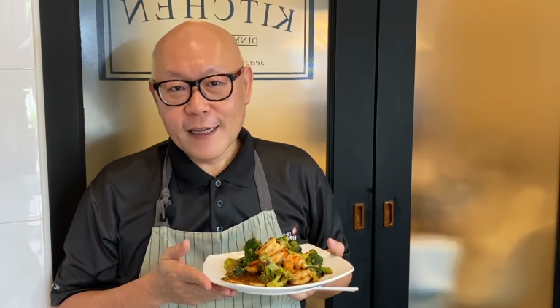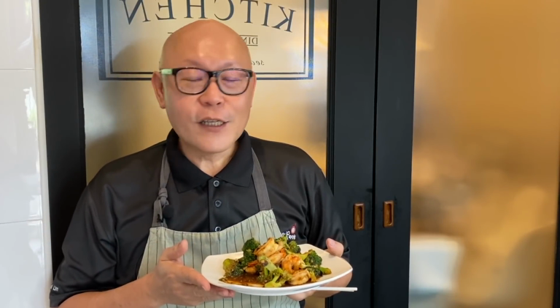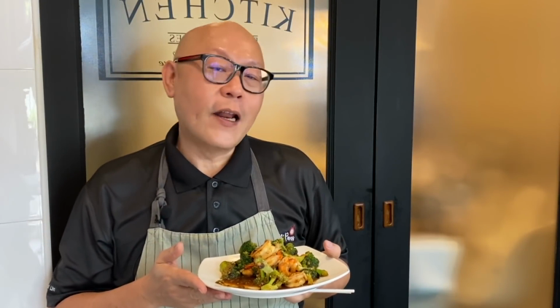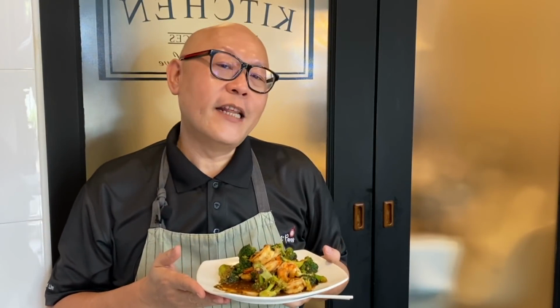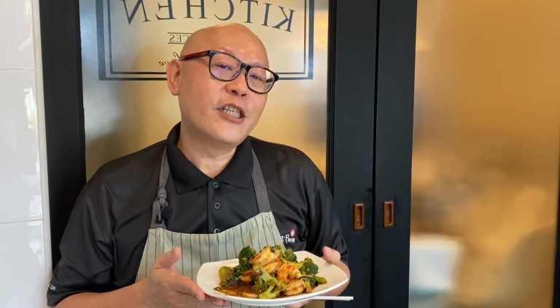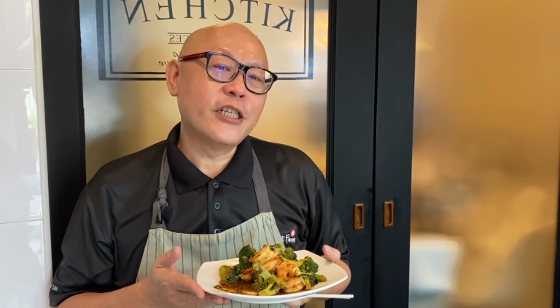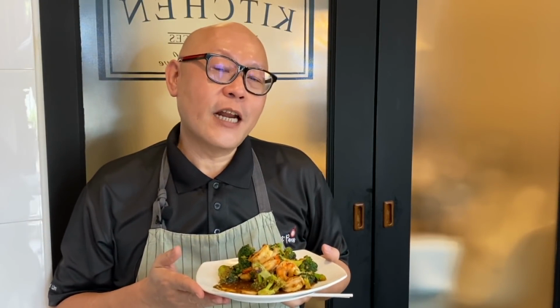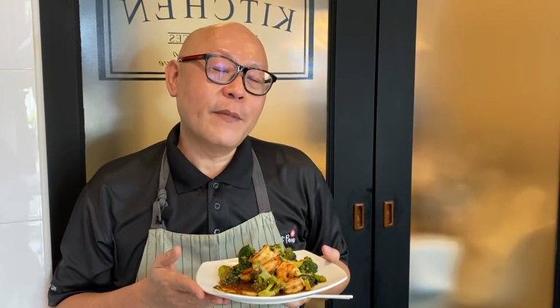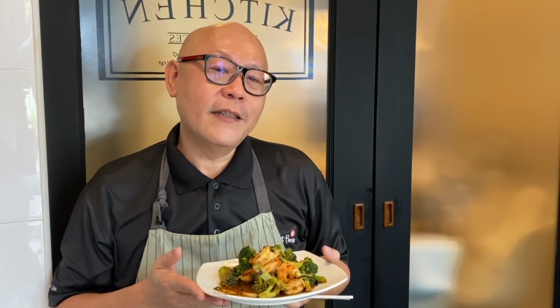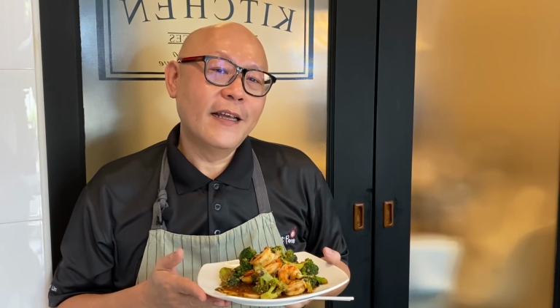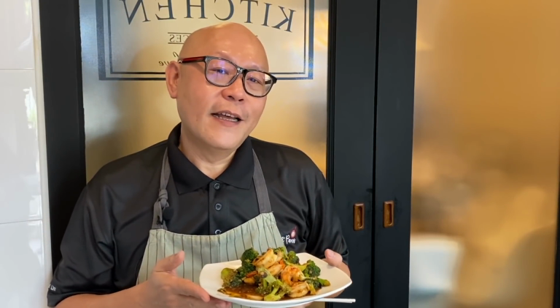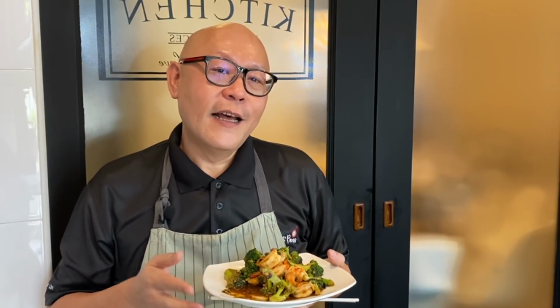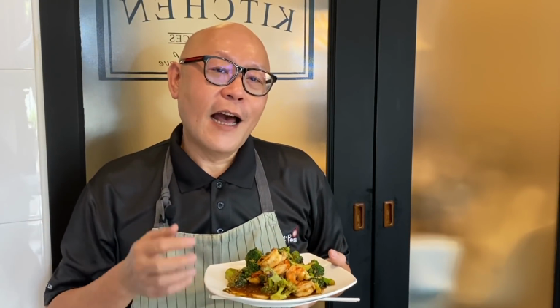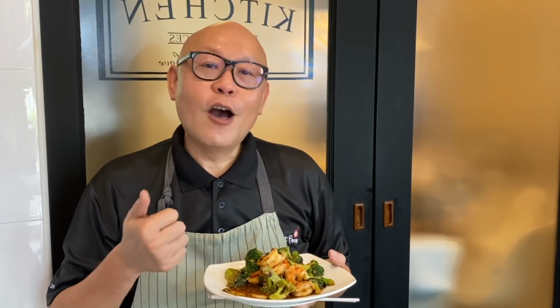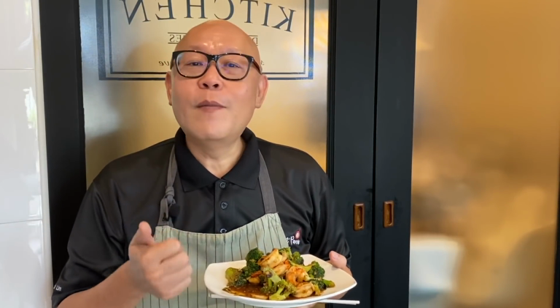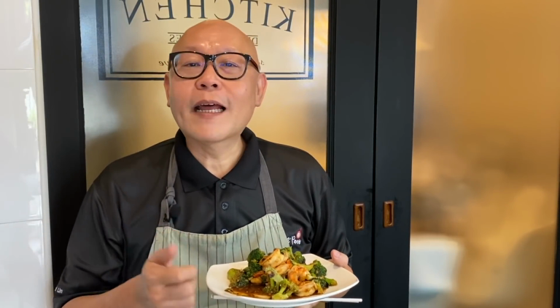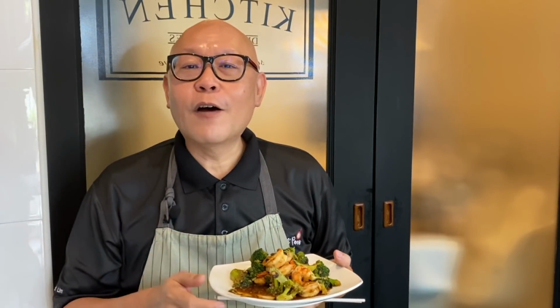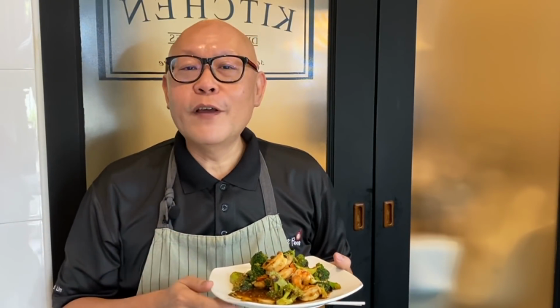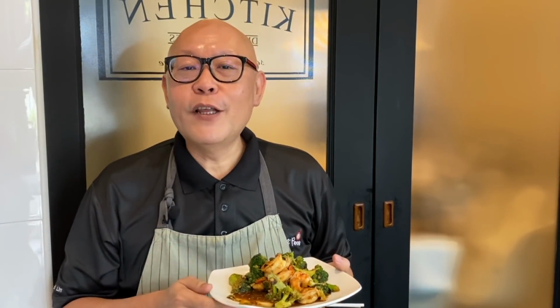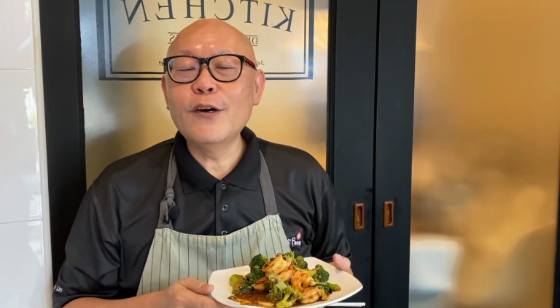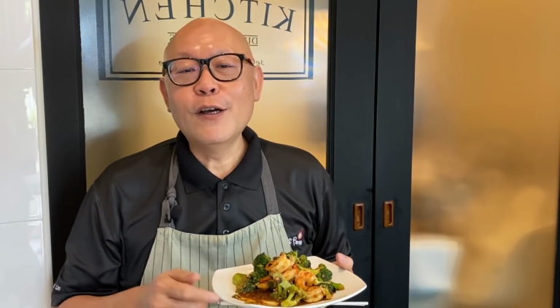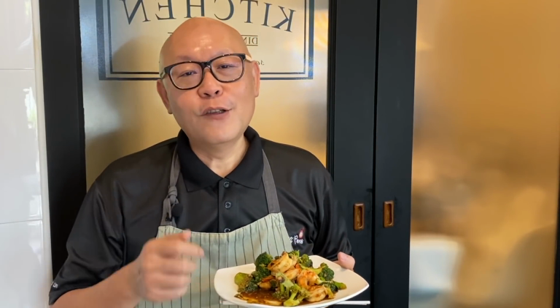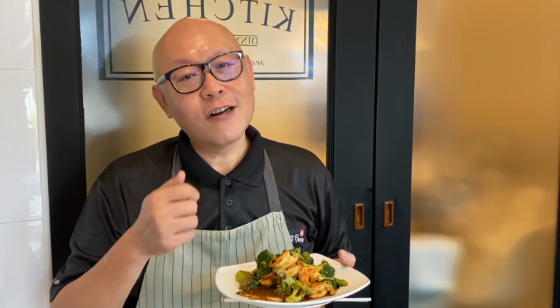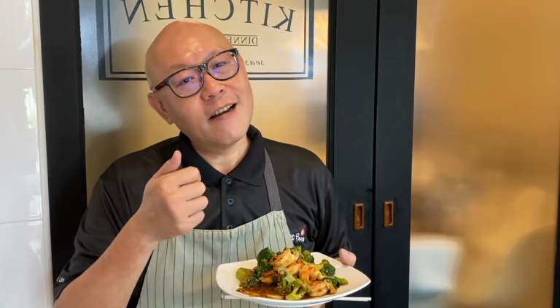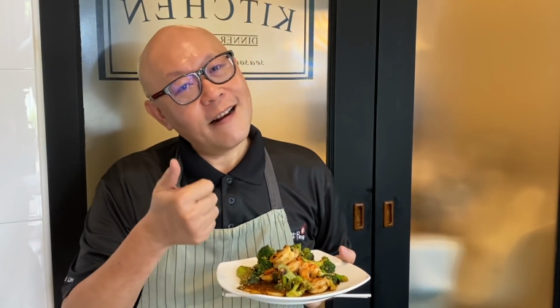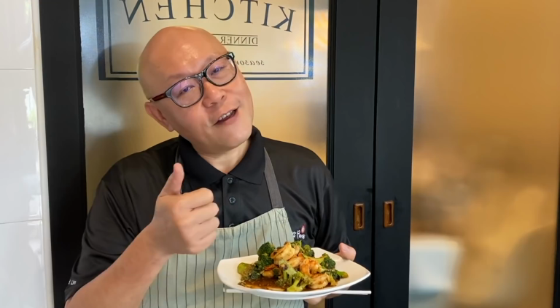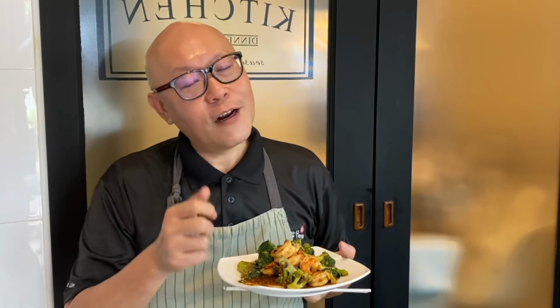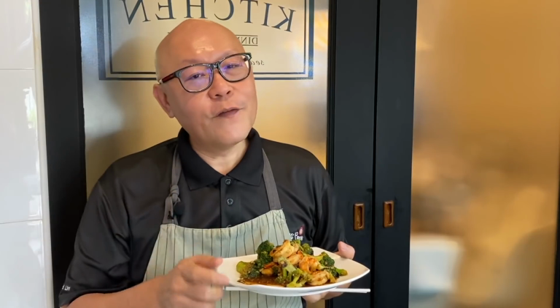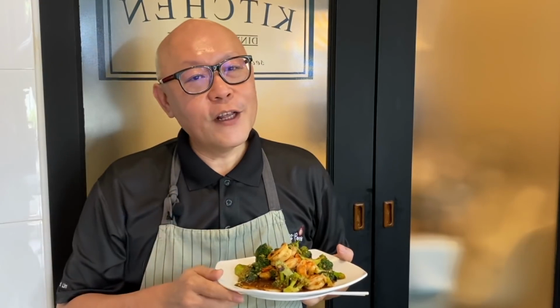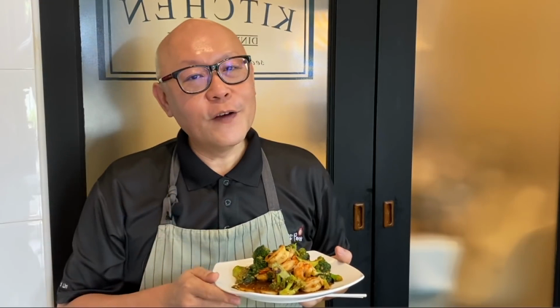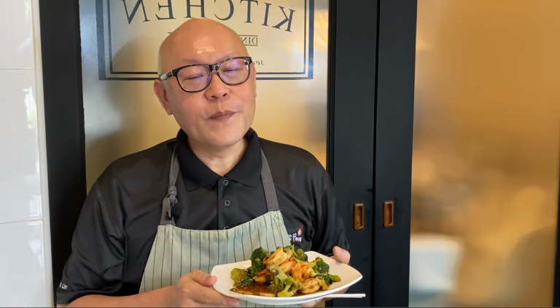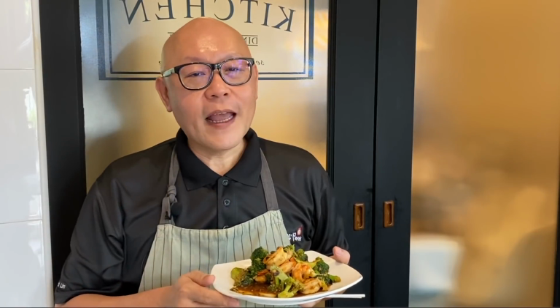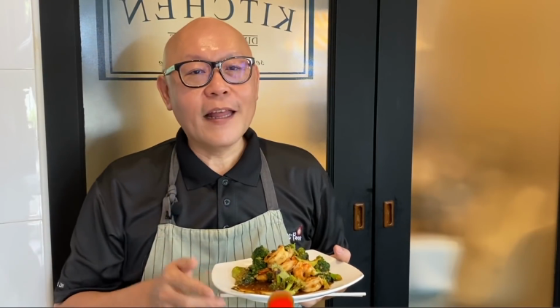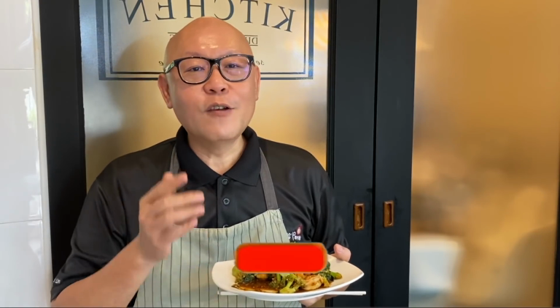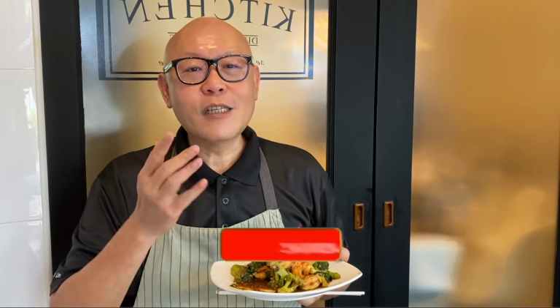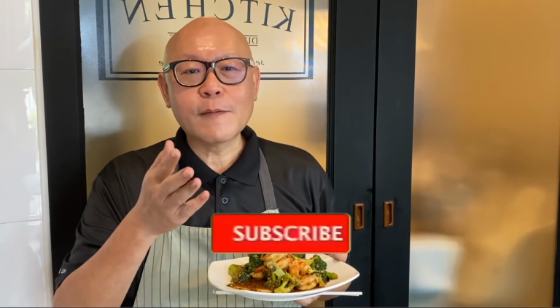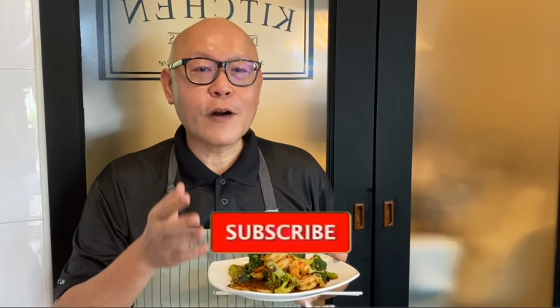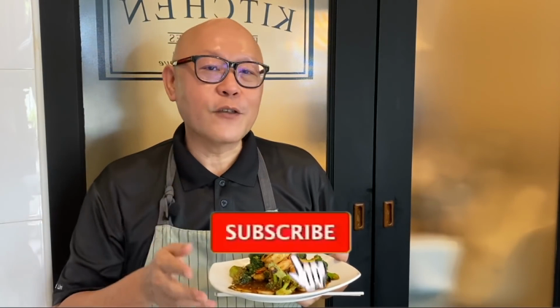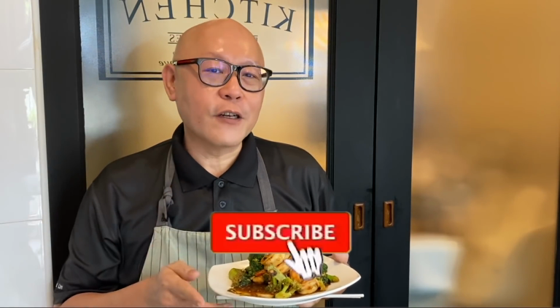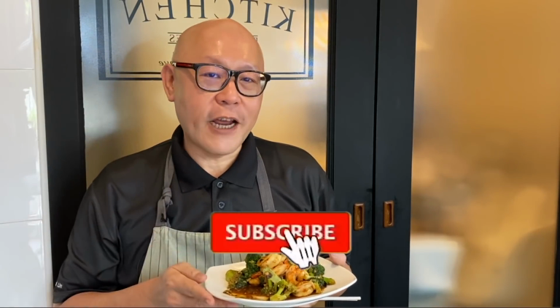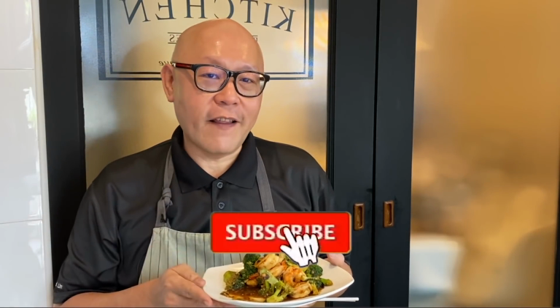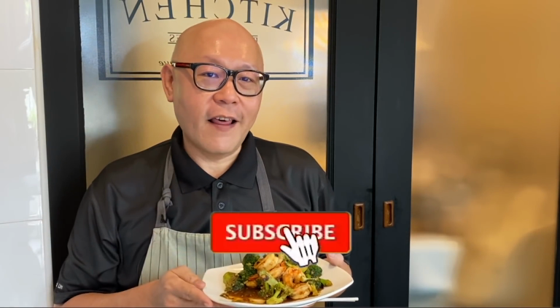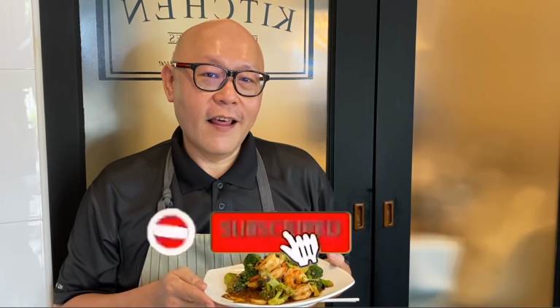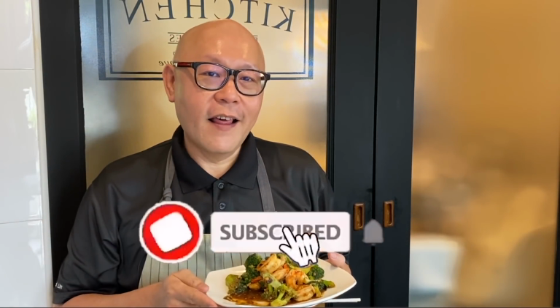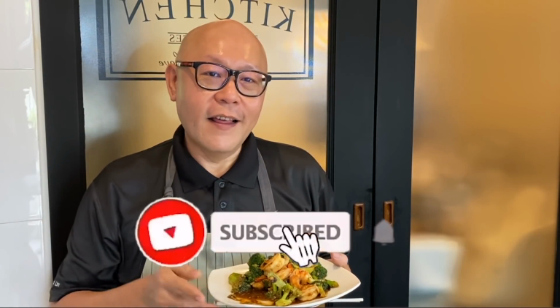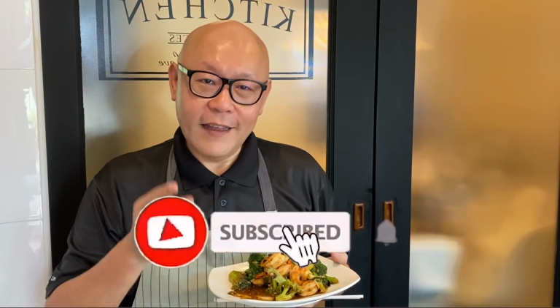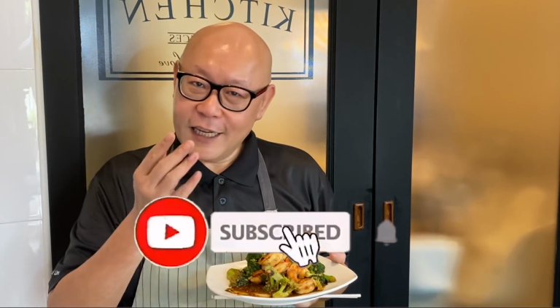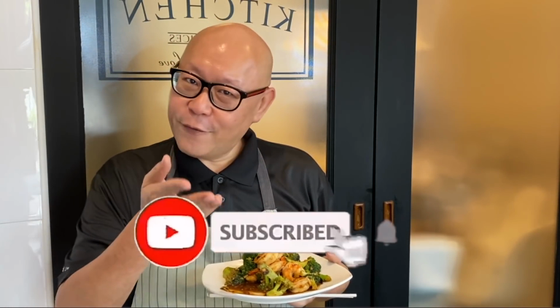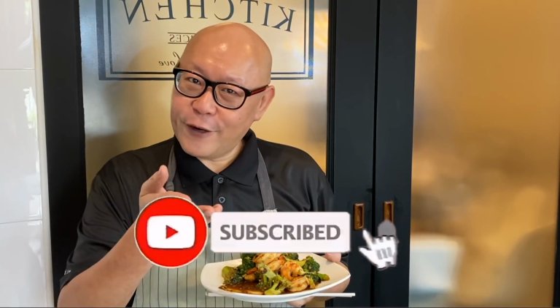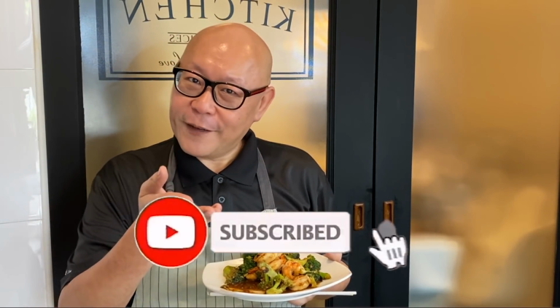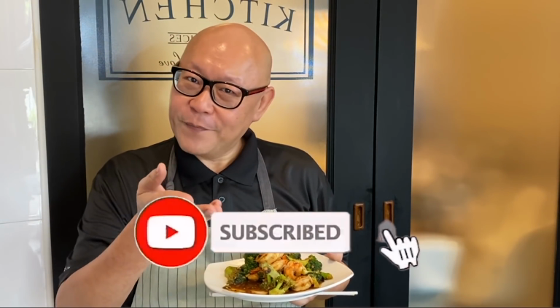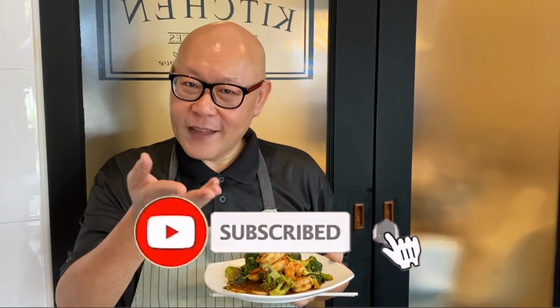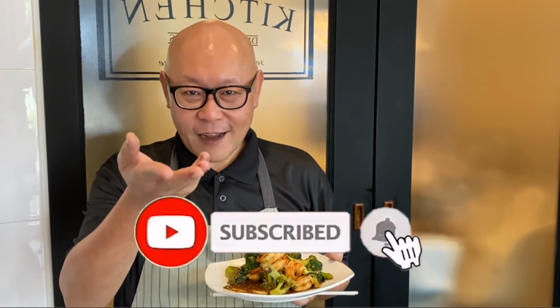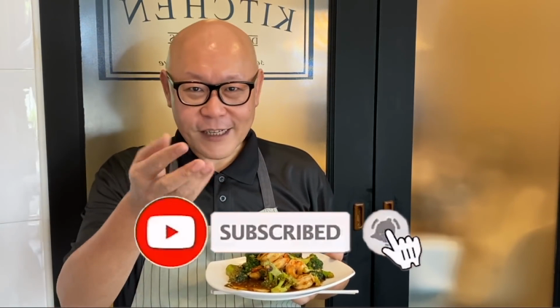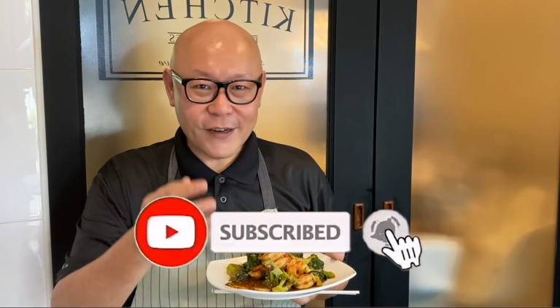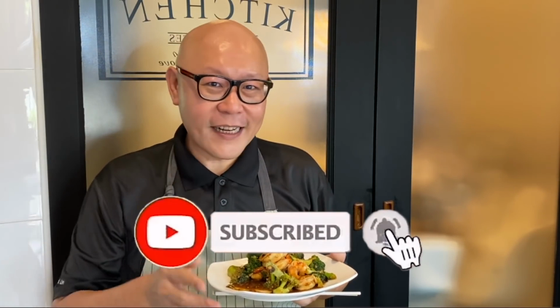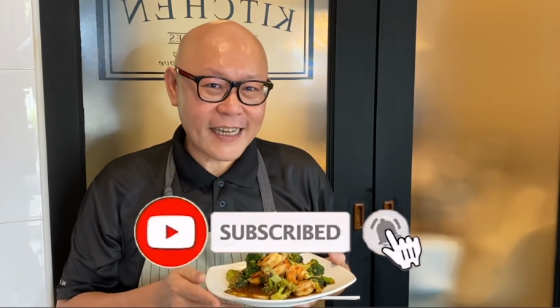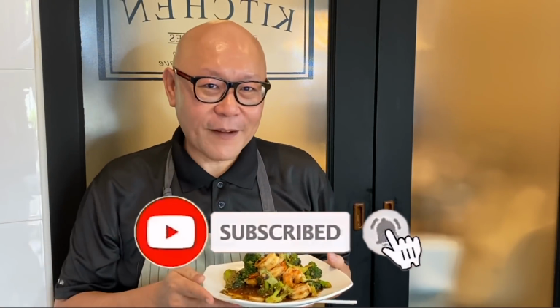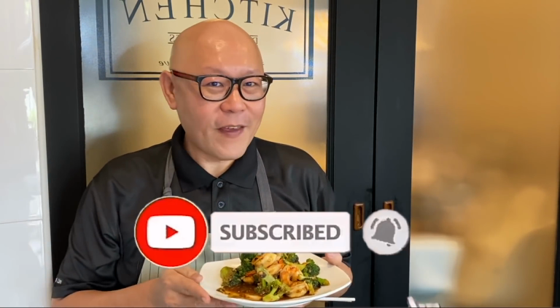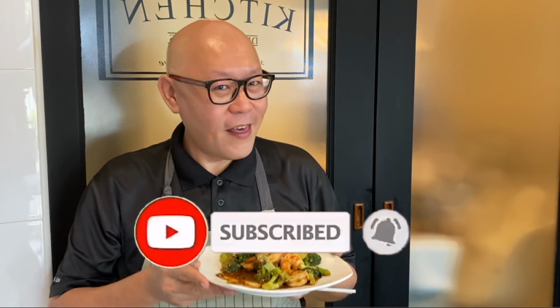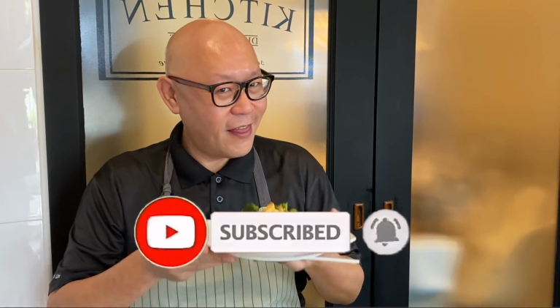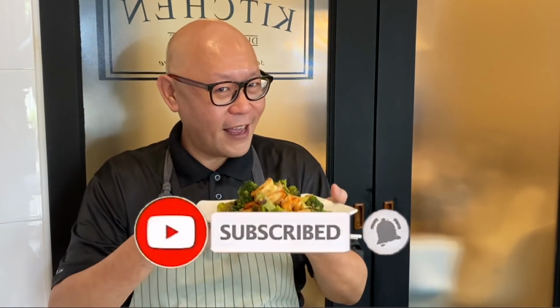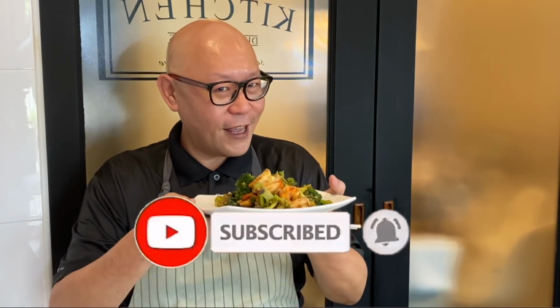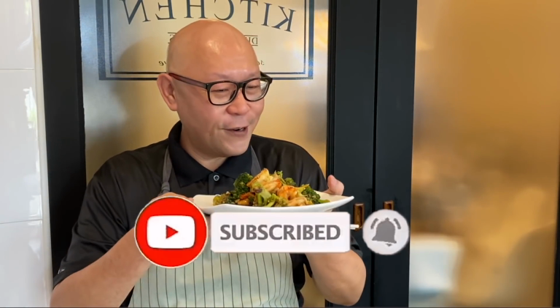So ladies and gentlemen, I hope you like our video. Do click like and subscribe to our channel — it's free. I'll see you next time. Thank you.